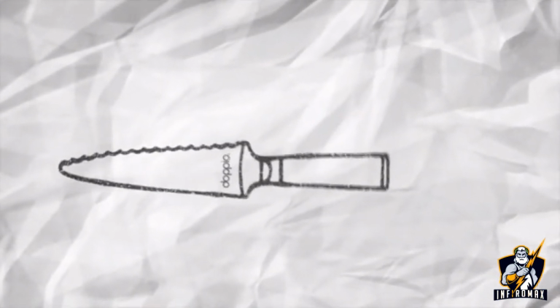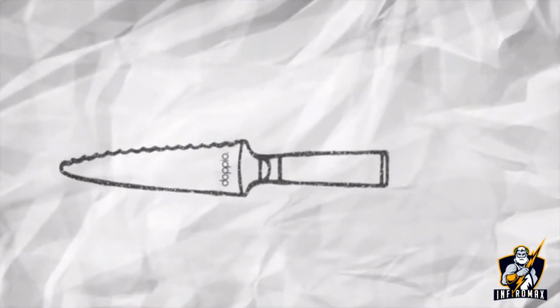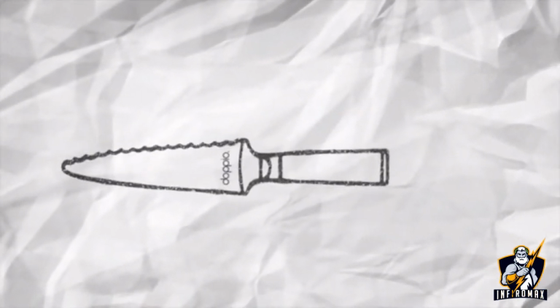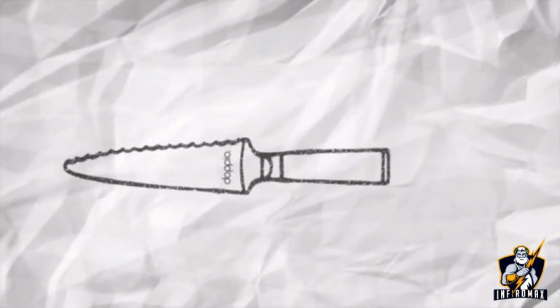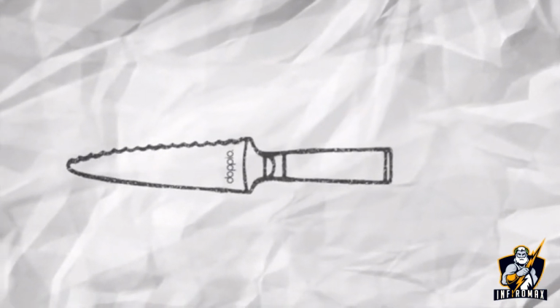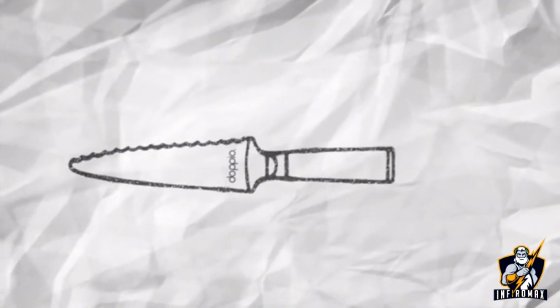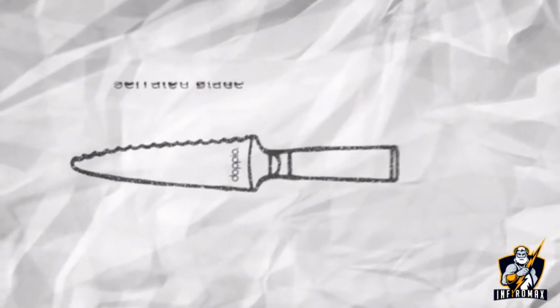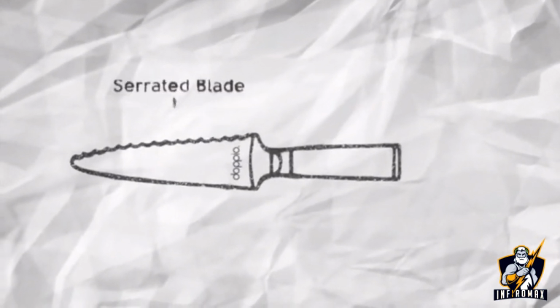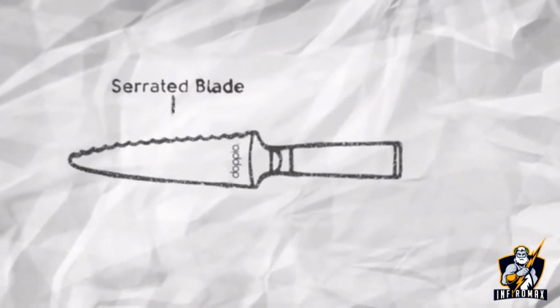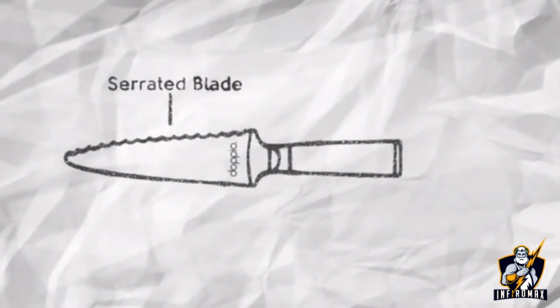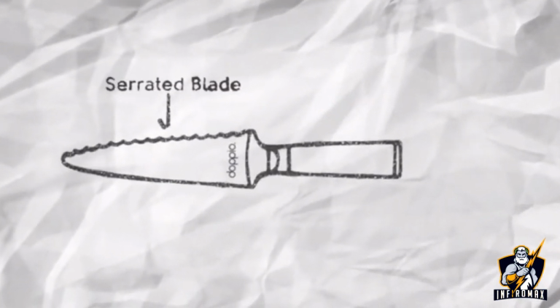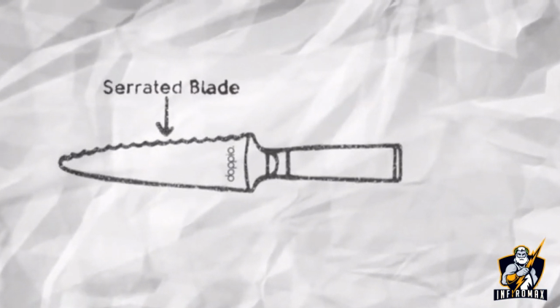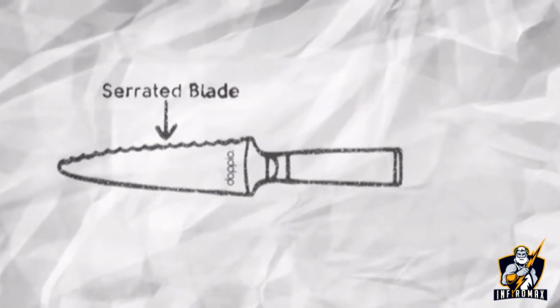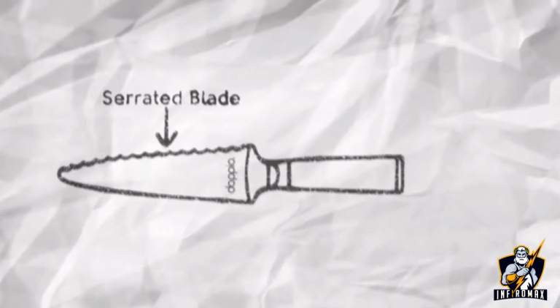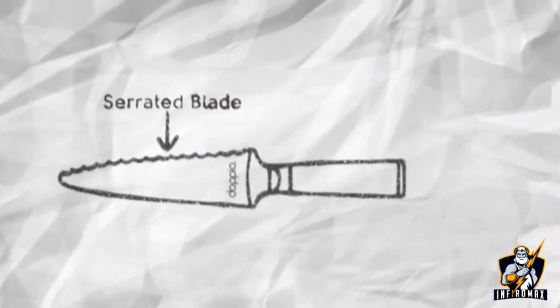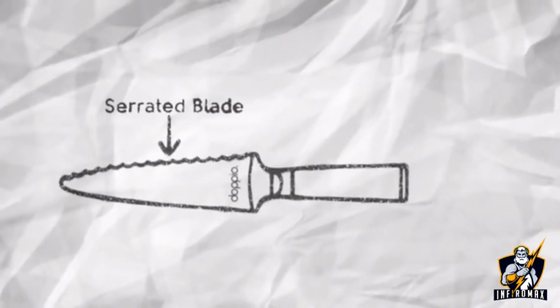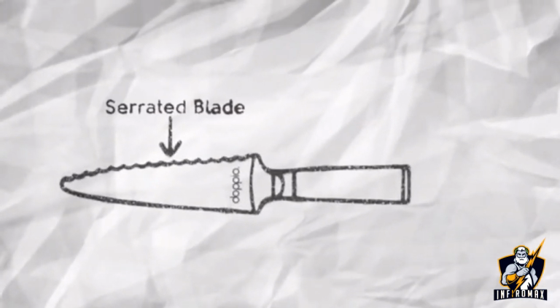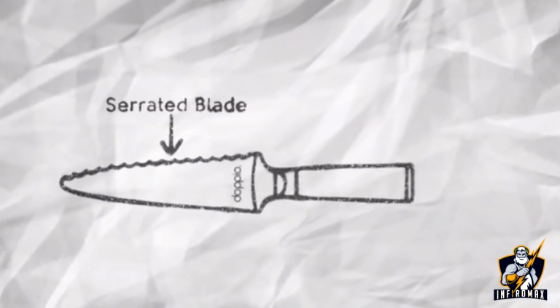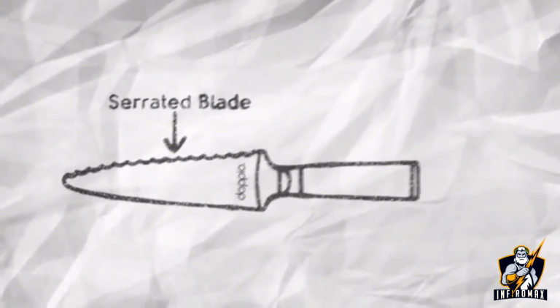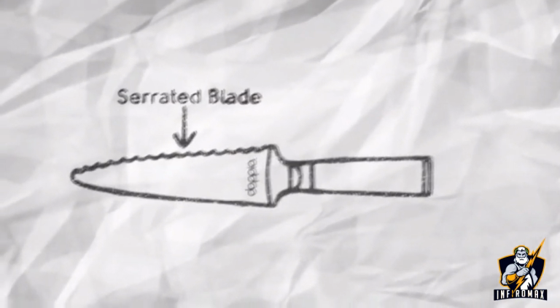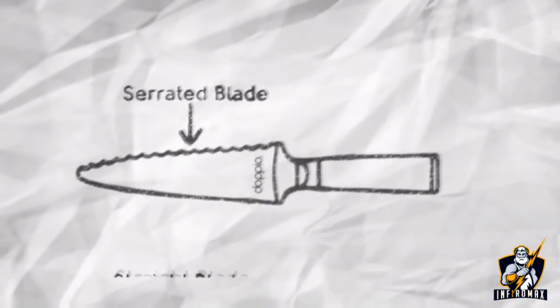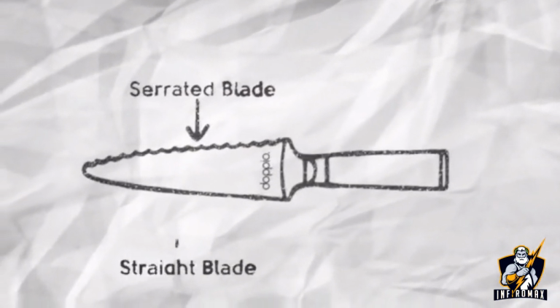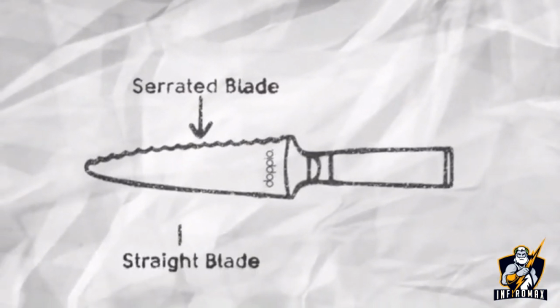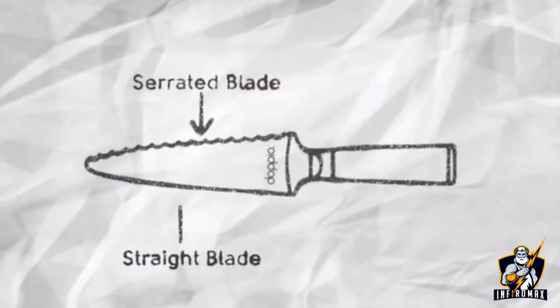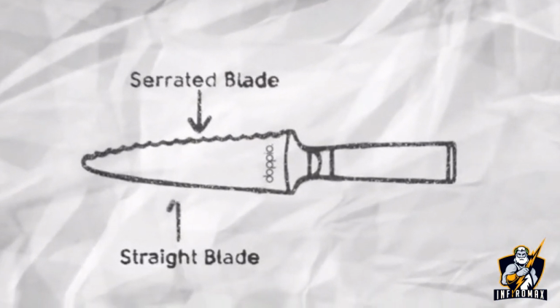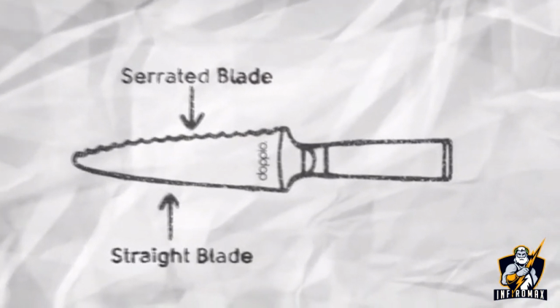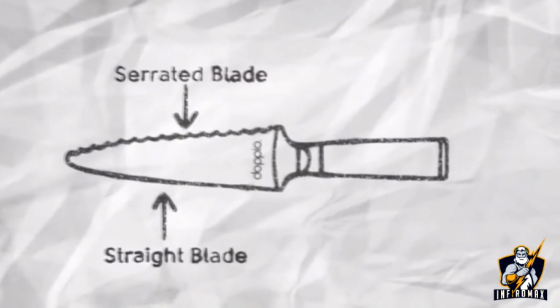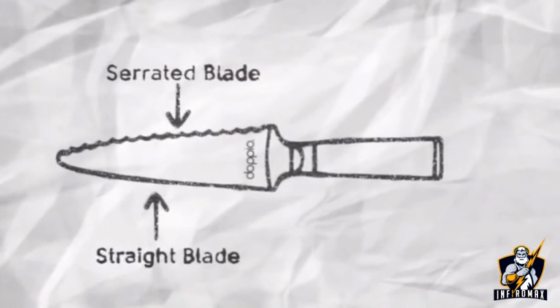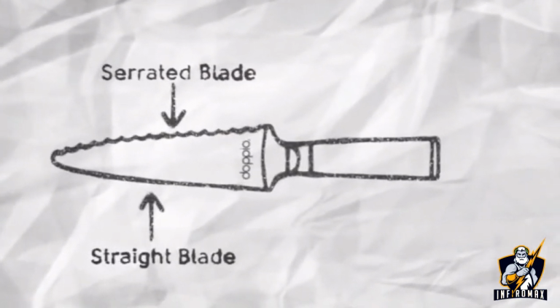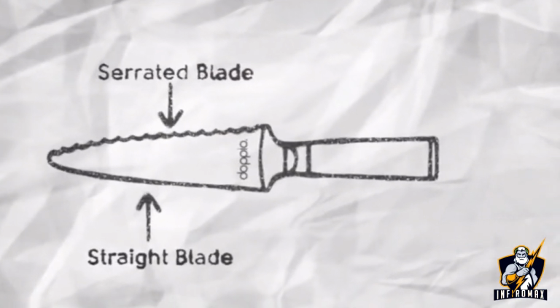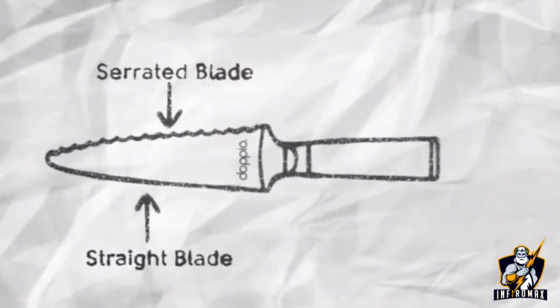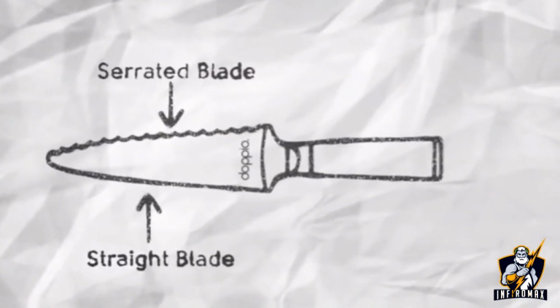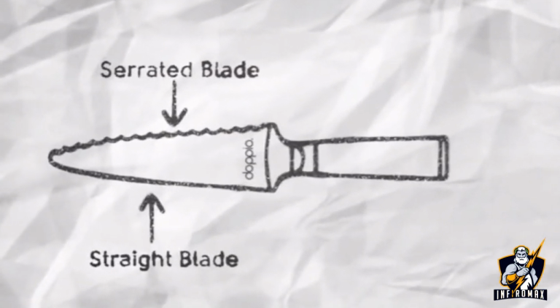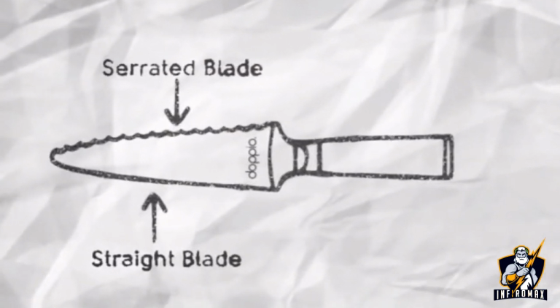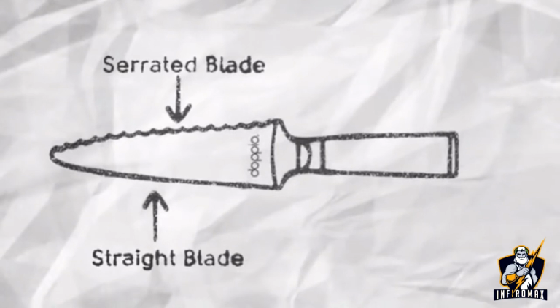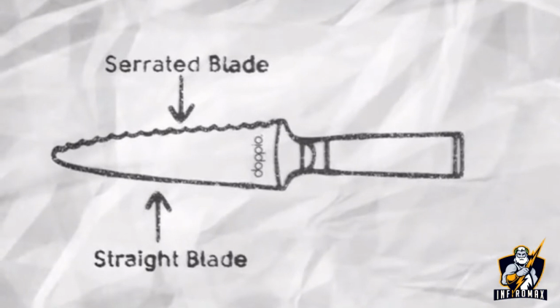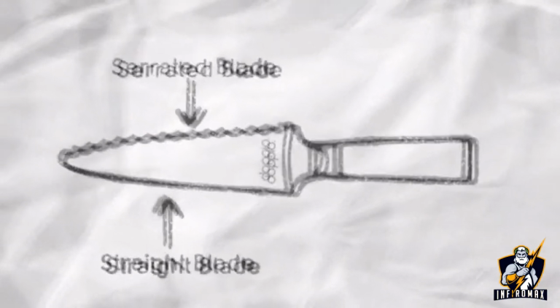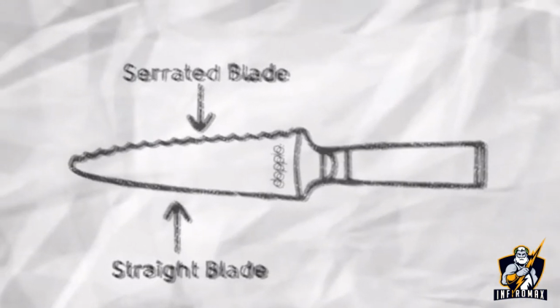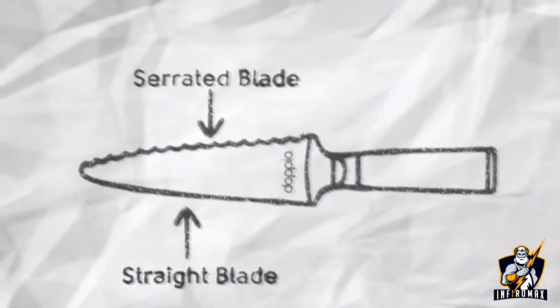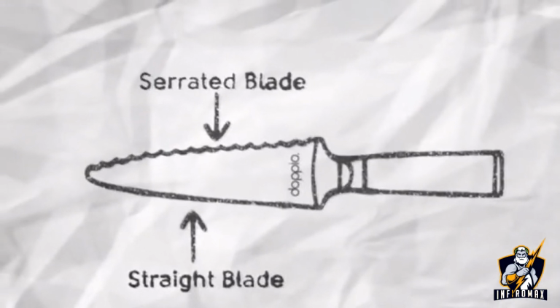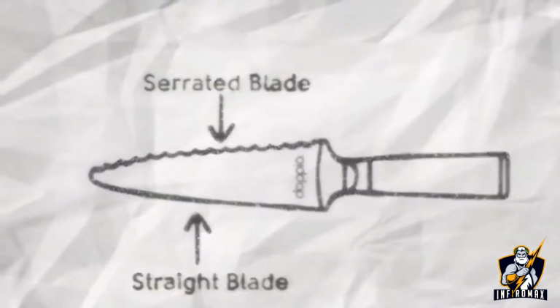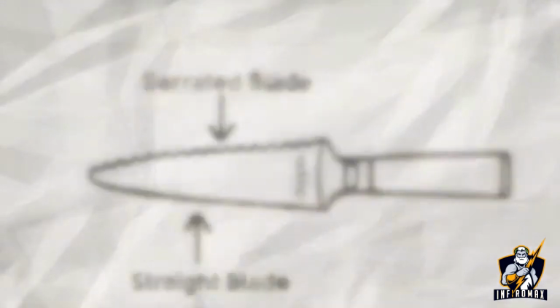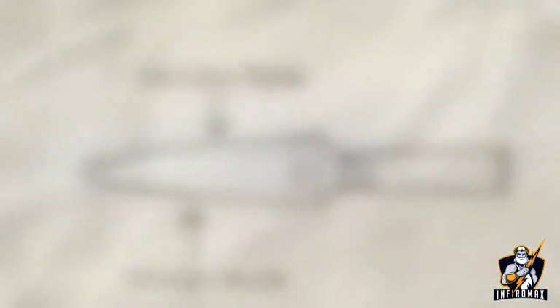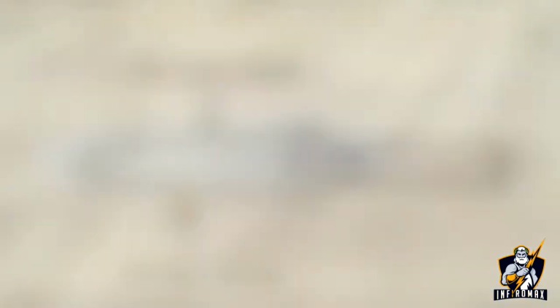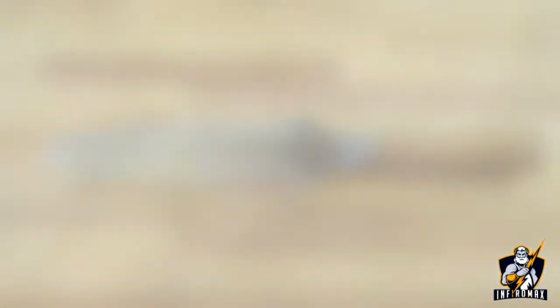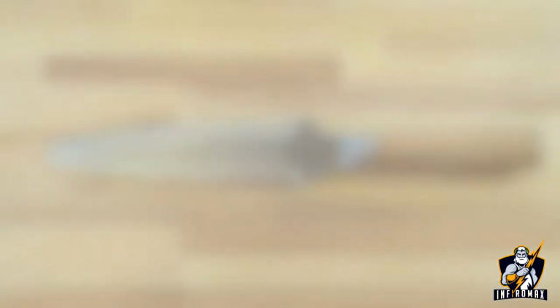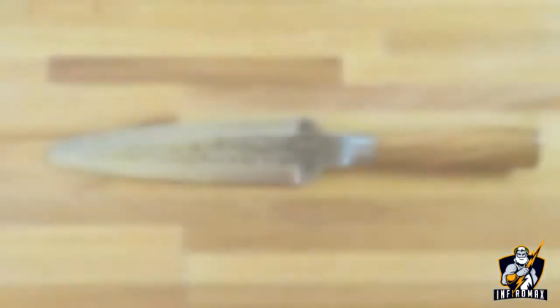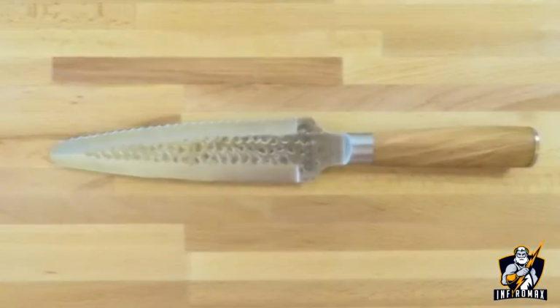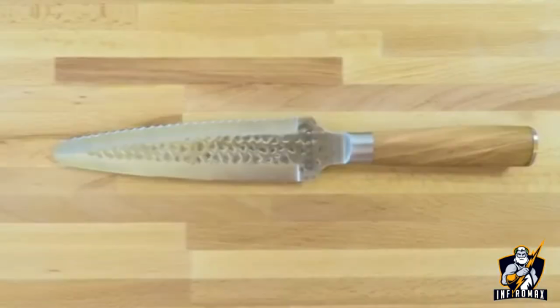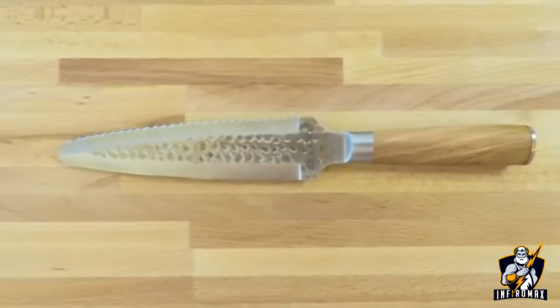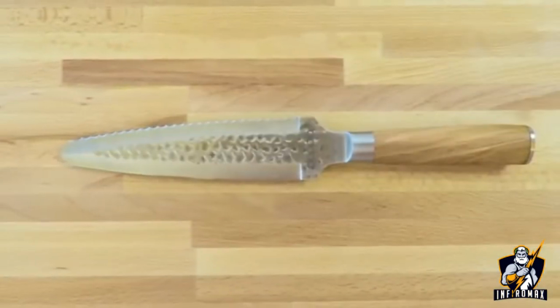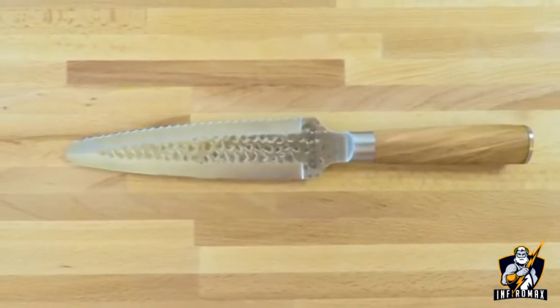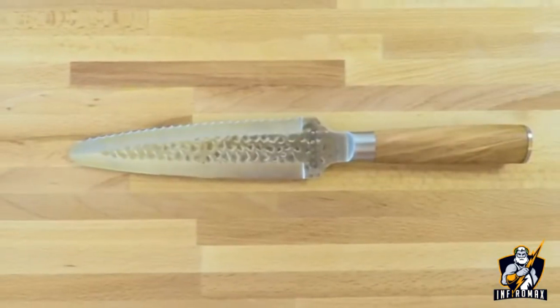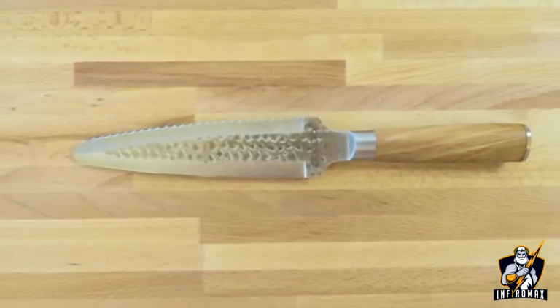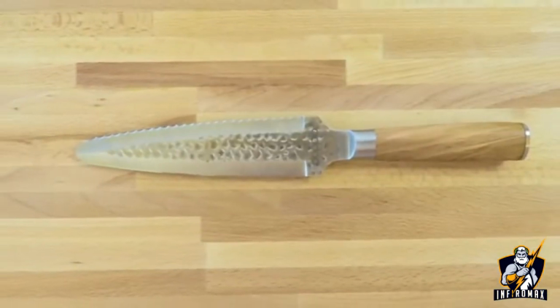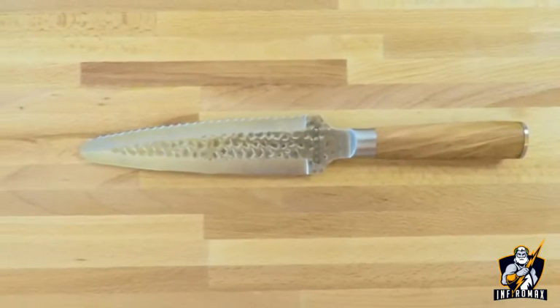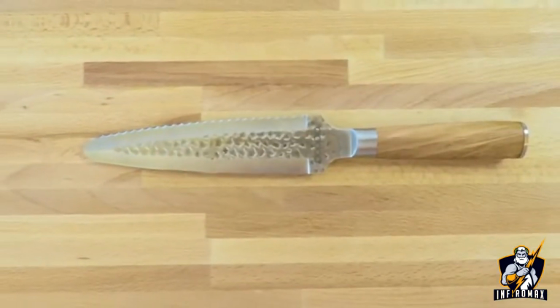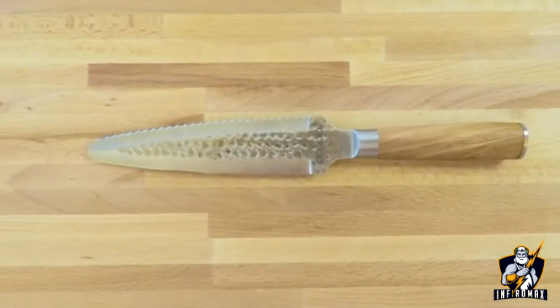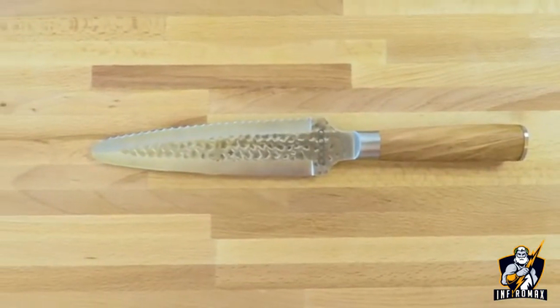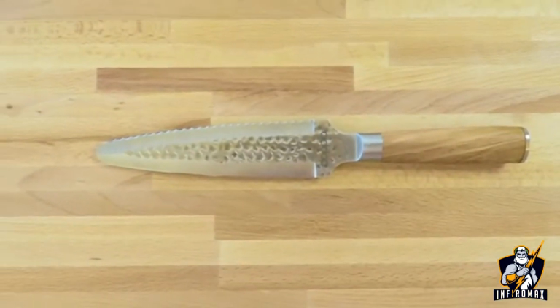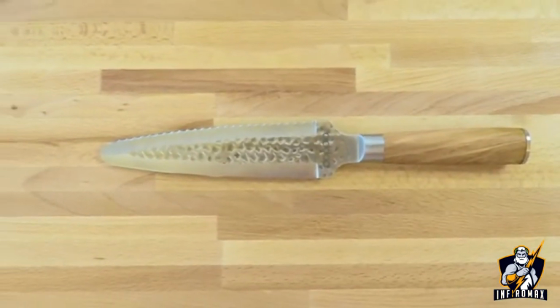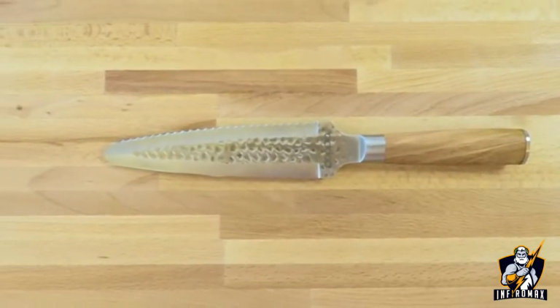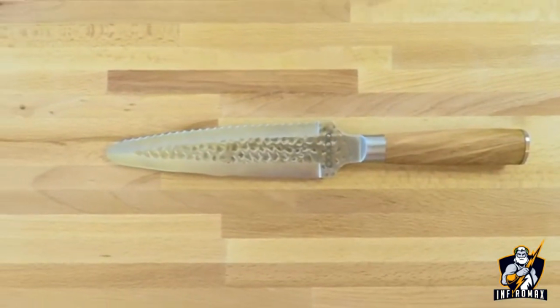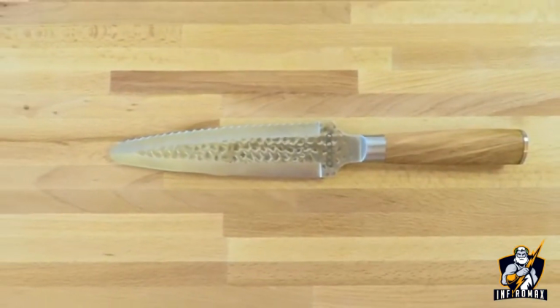One side has a serrated edge, and the other a straight edge, giving you the most versatile kitchen knife you've ever owned.